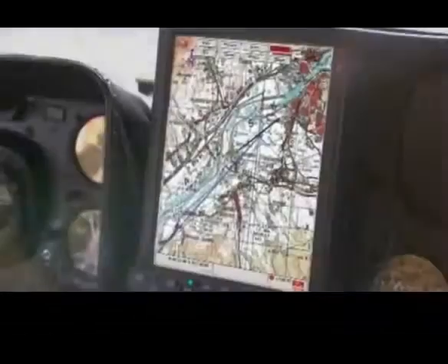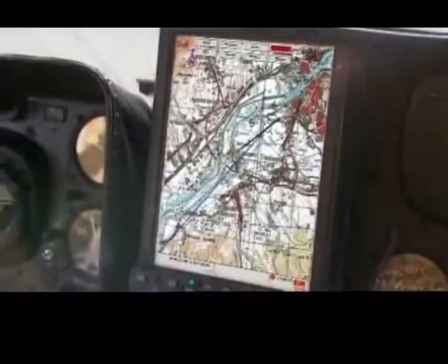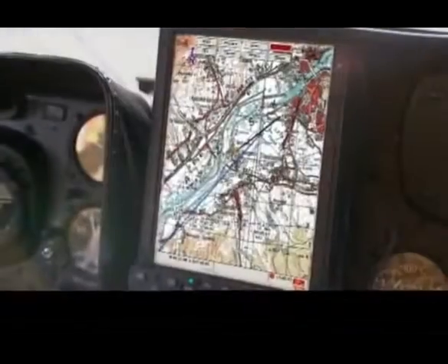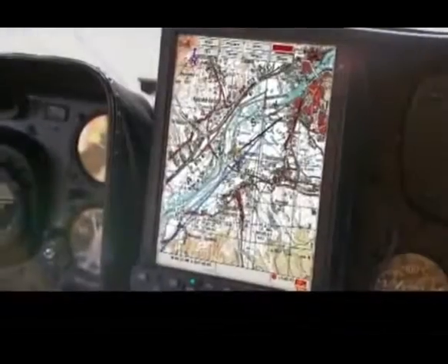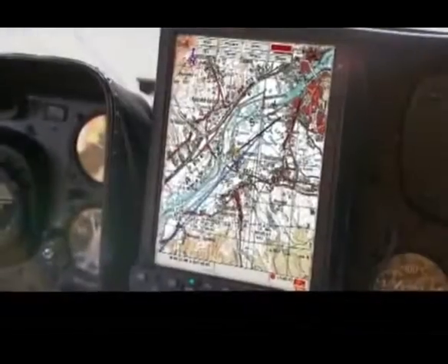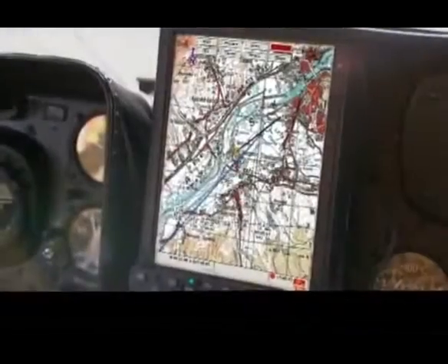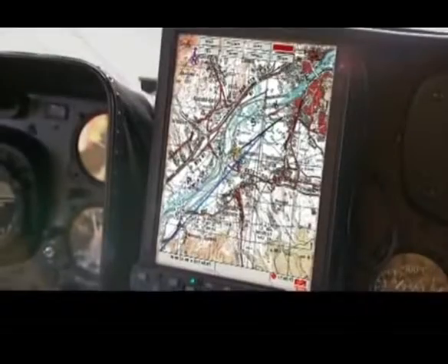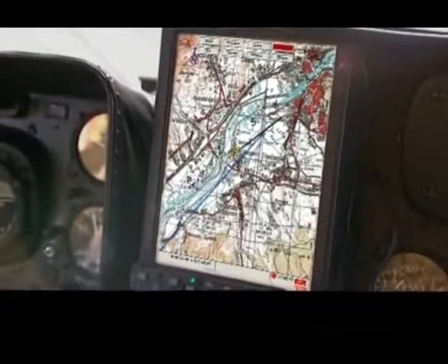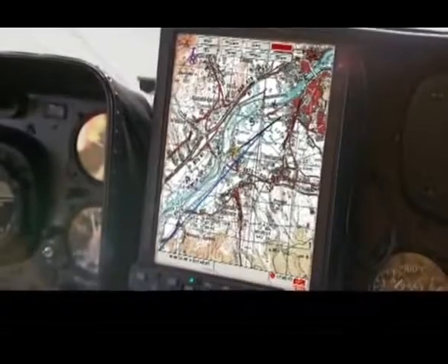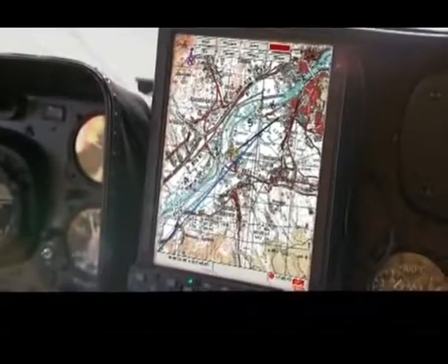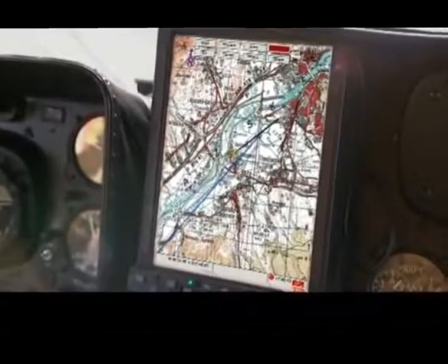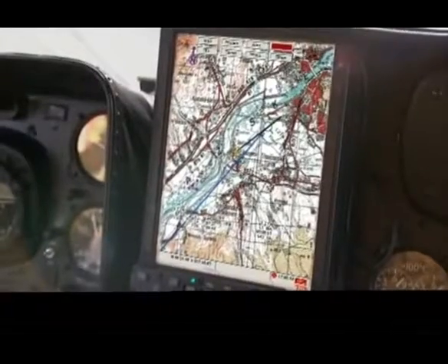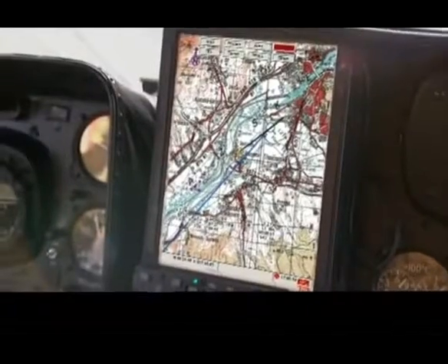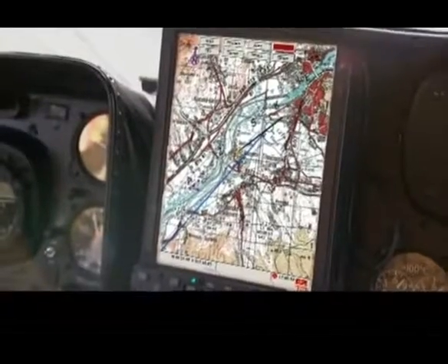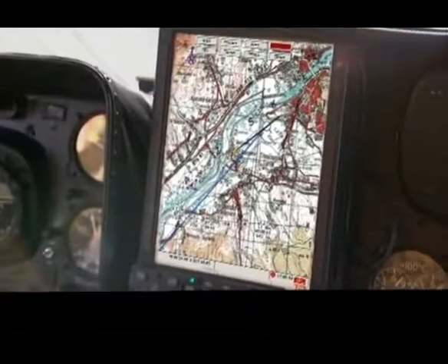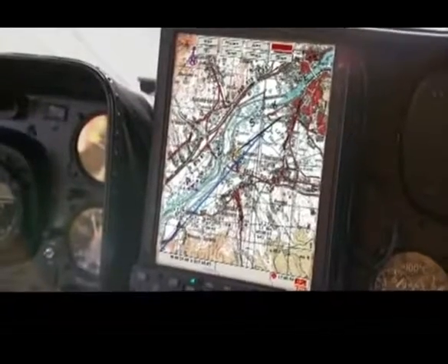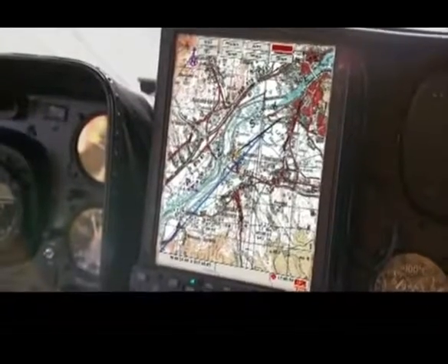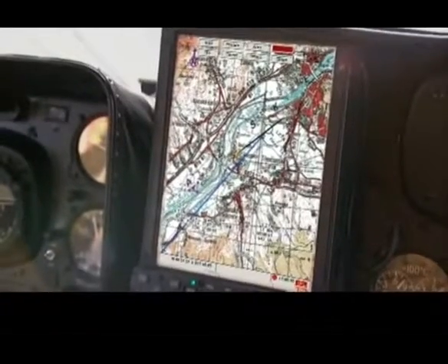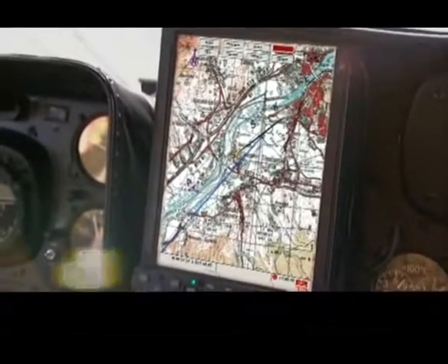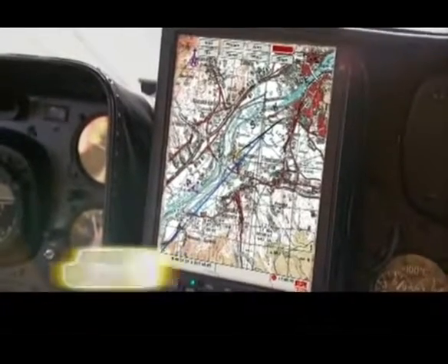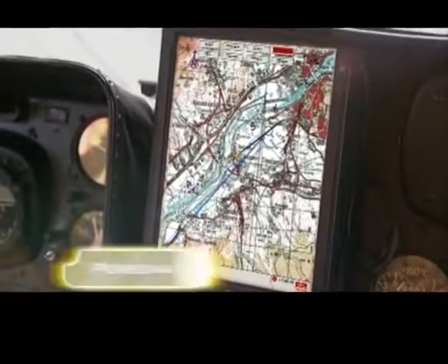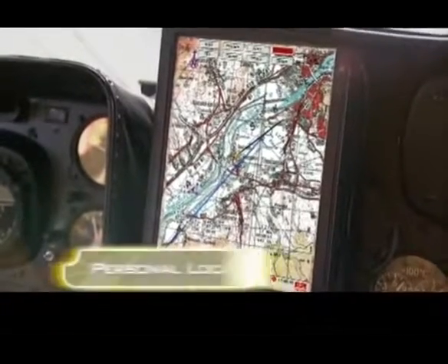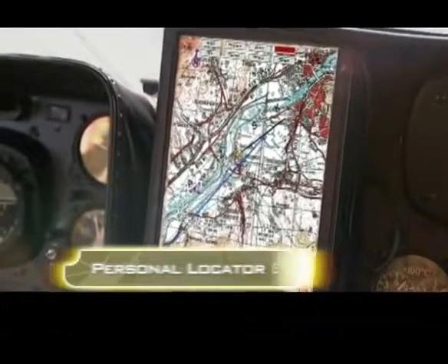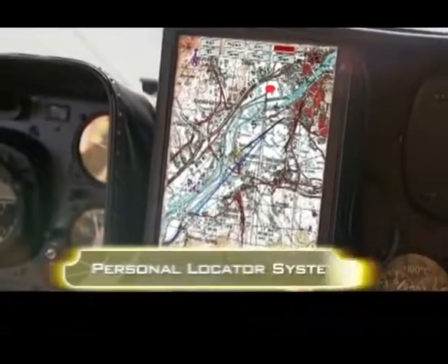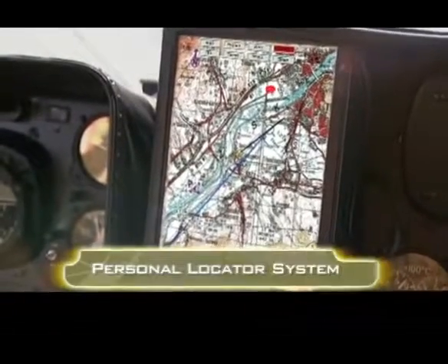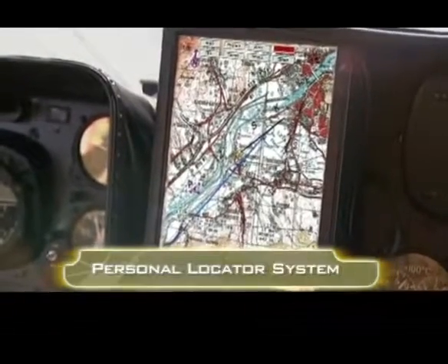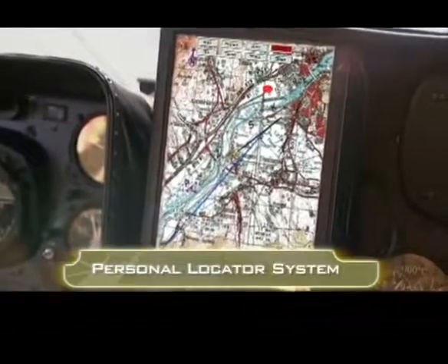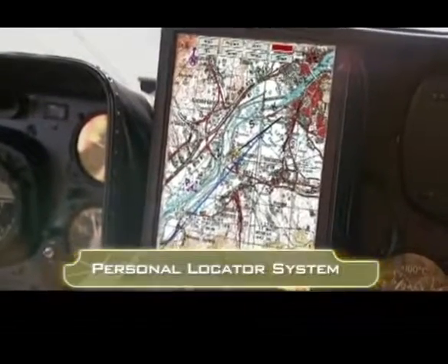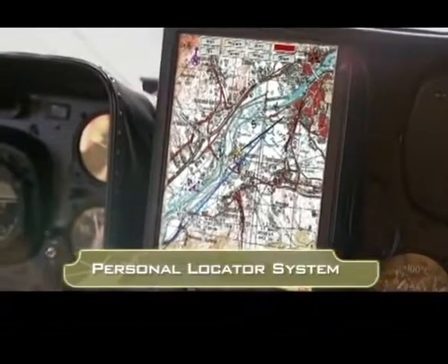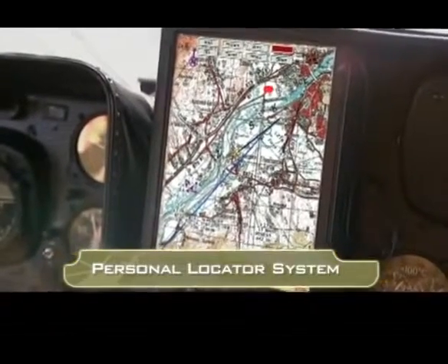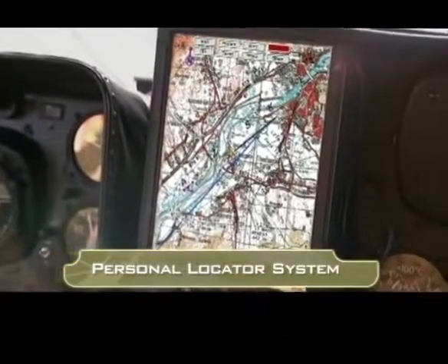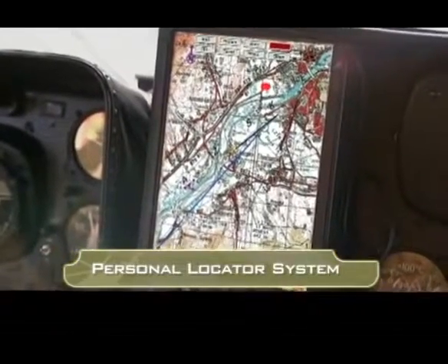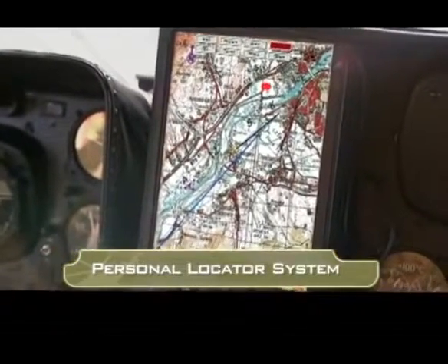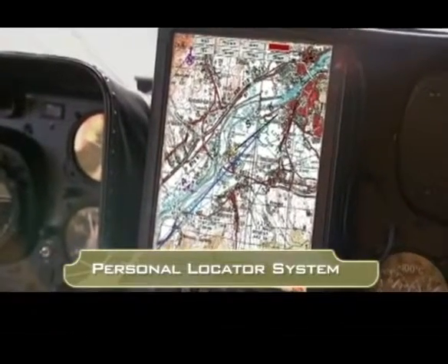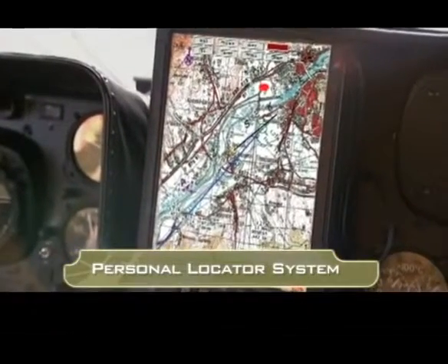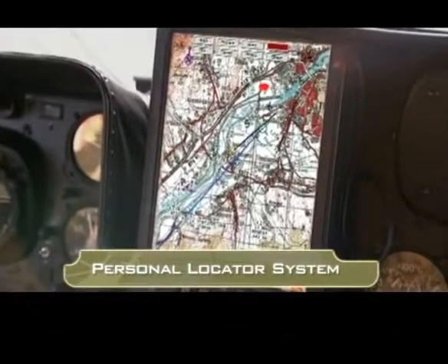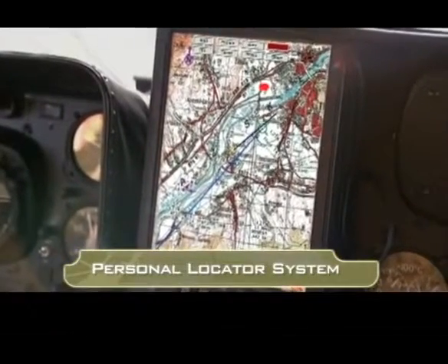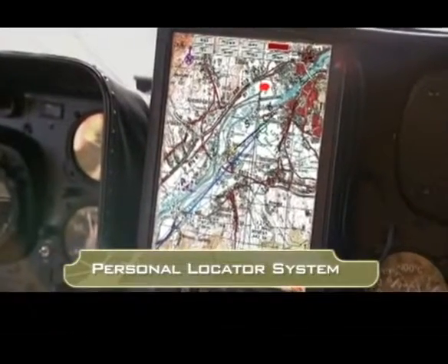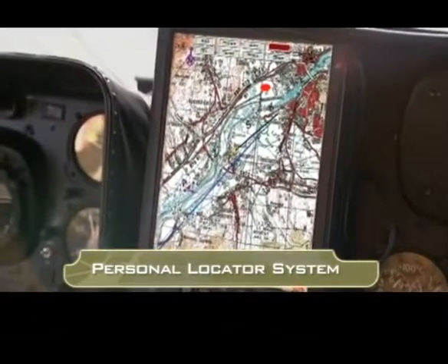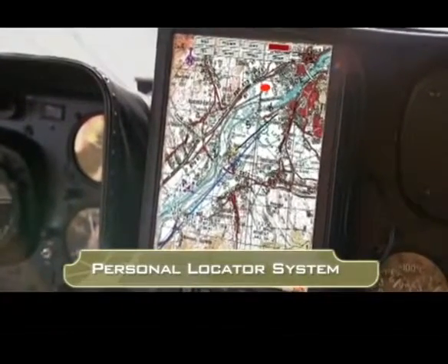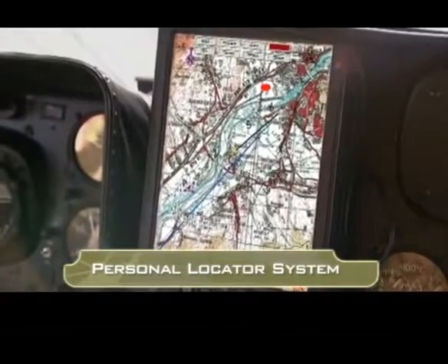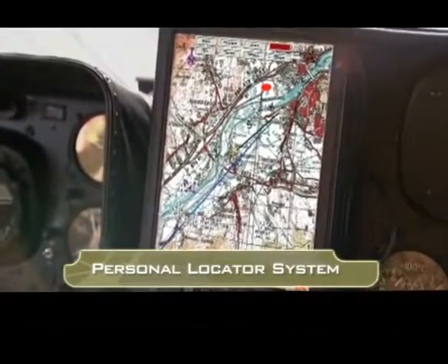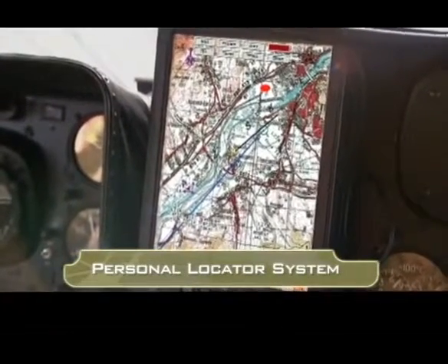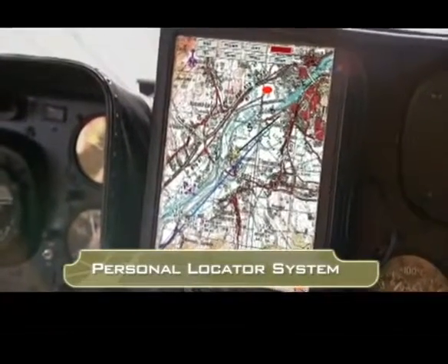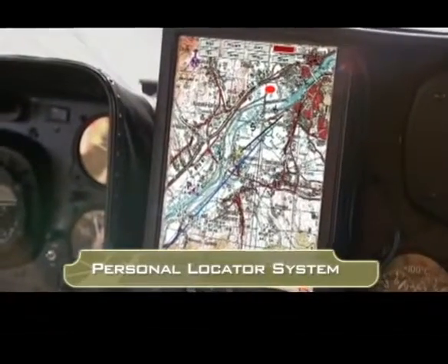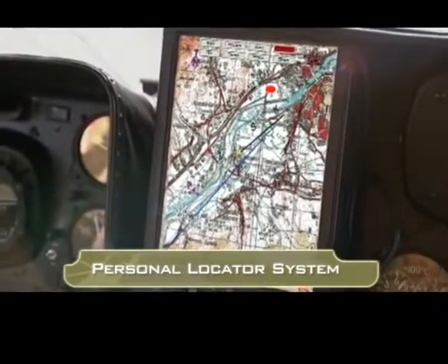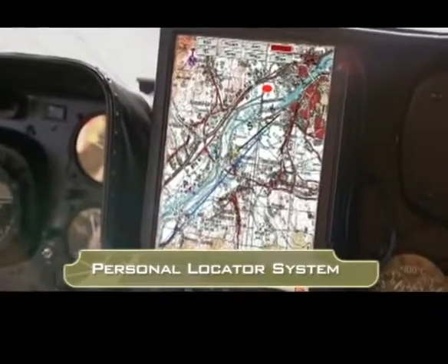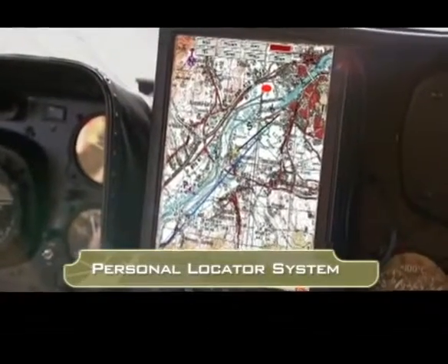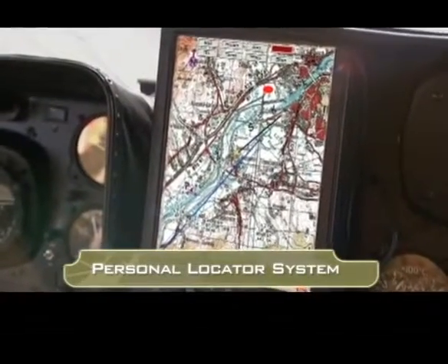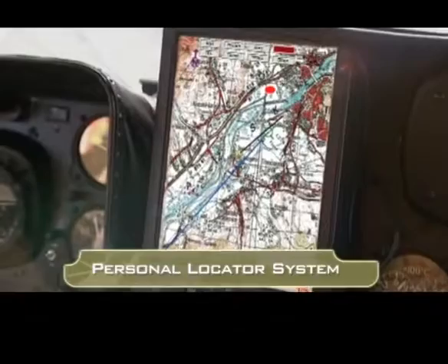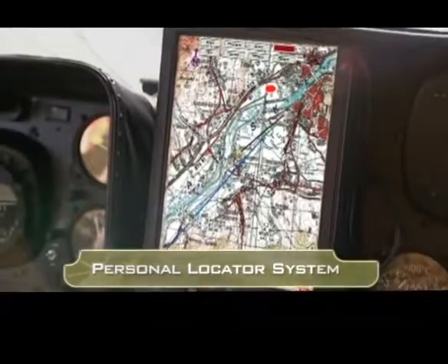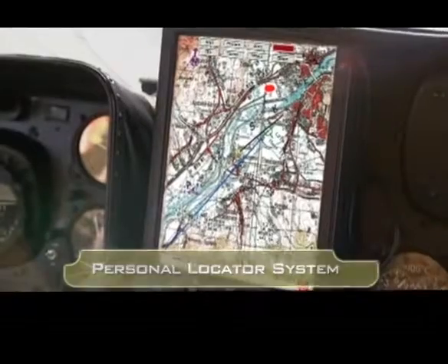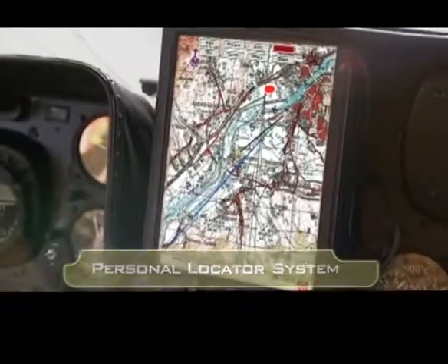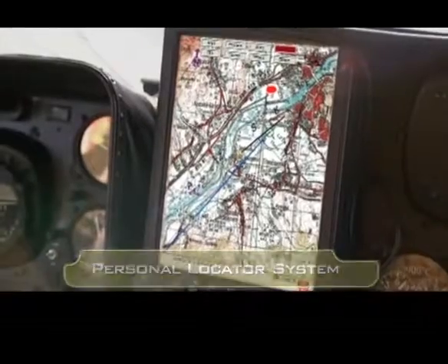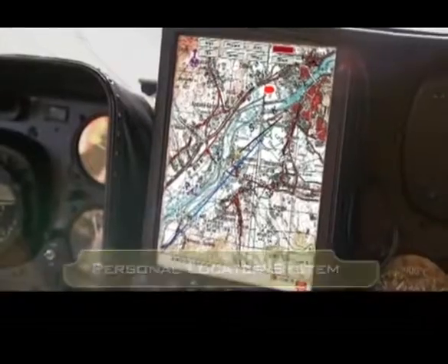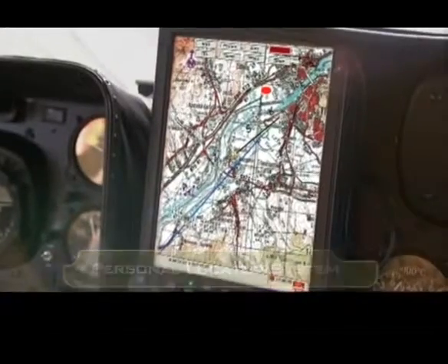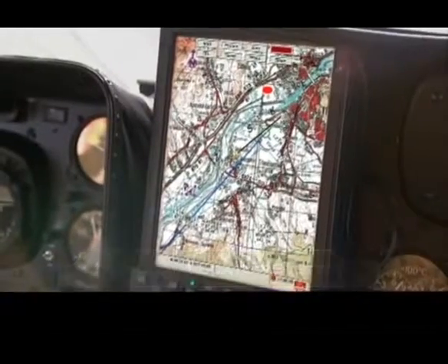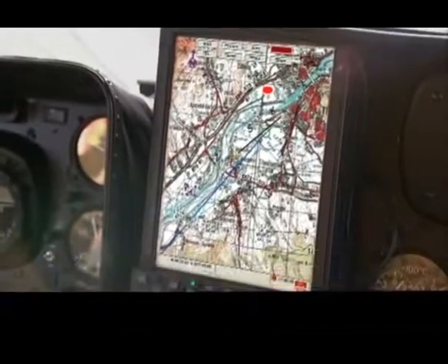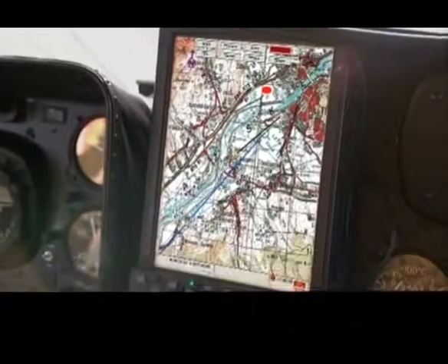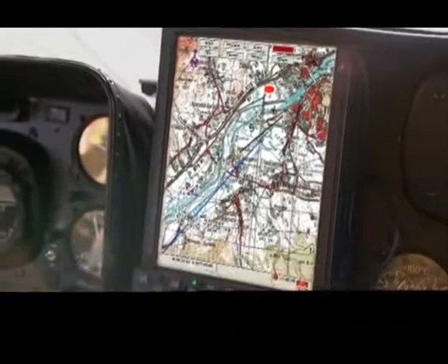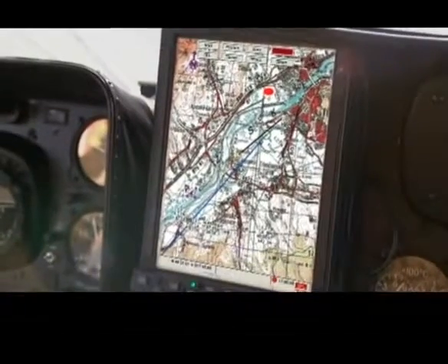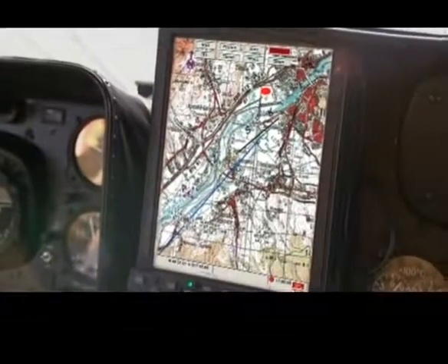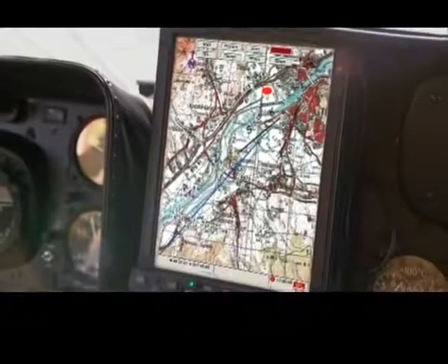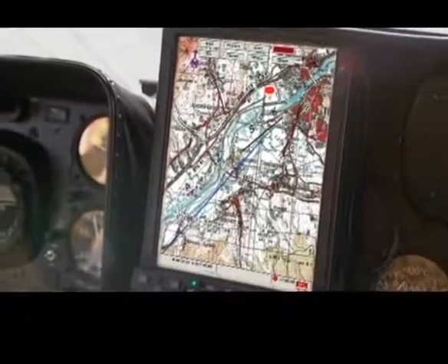The signal is received from the wounded soldier's personal locator system. The mission computer updates the data received into the system.